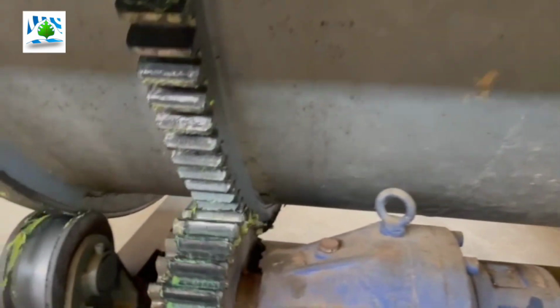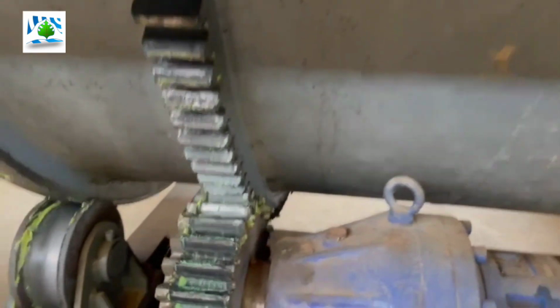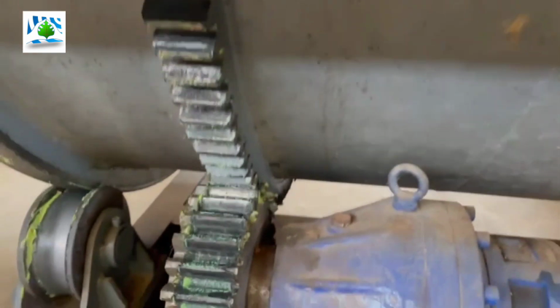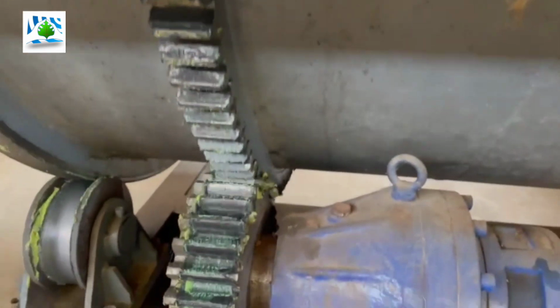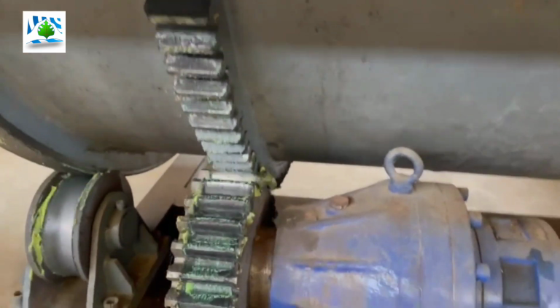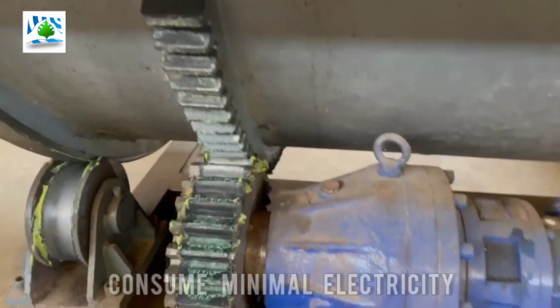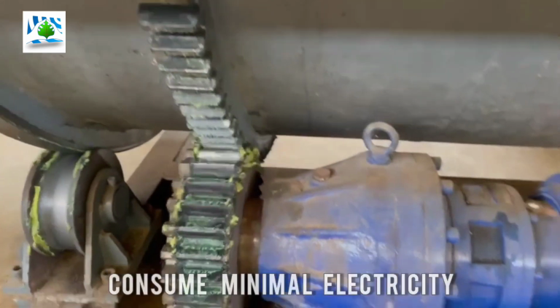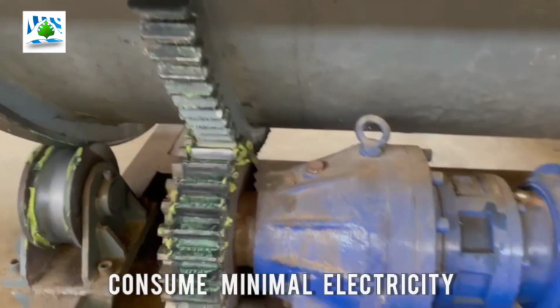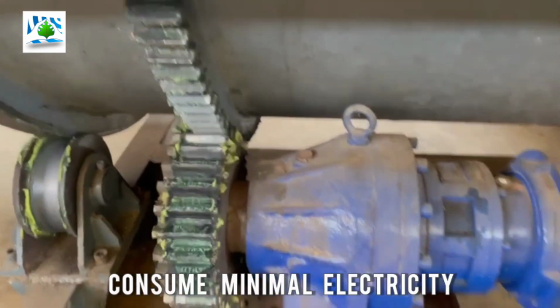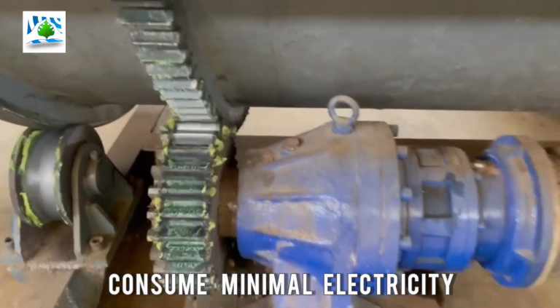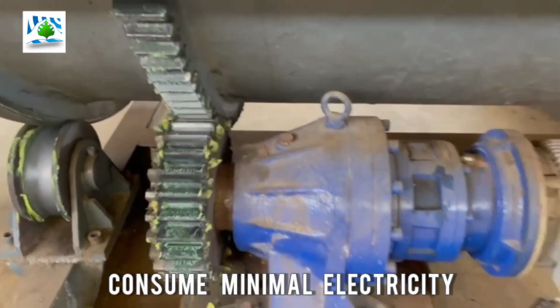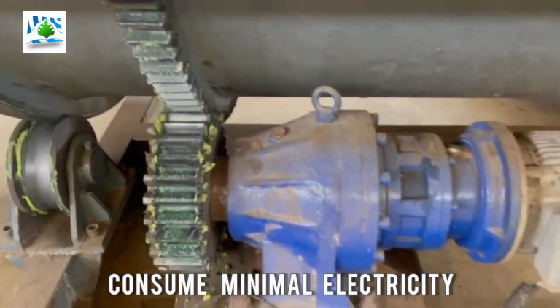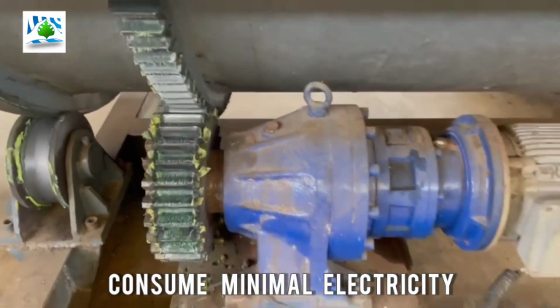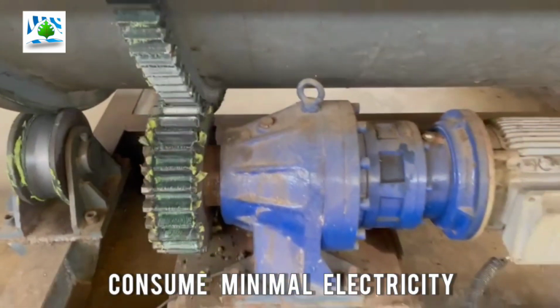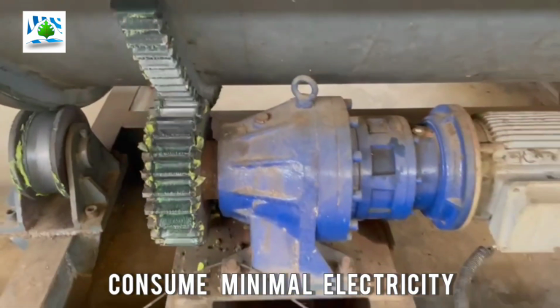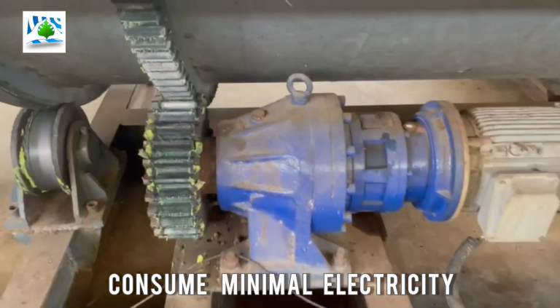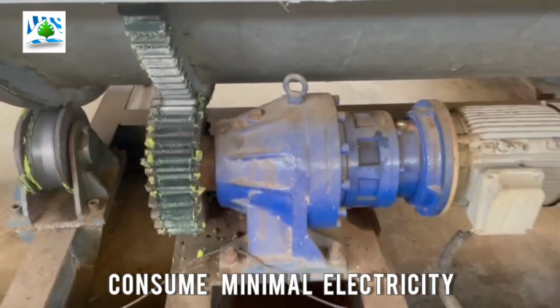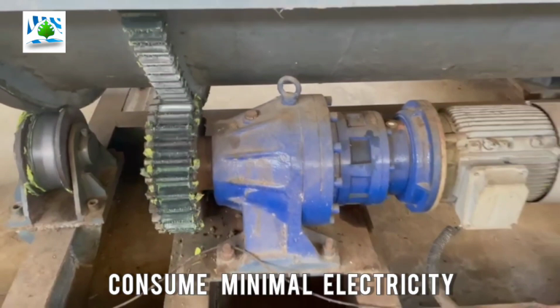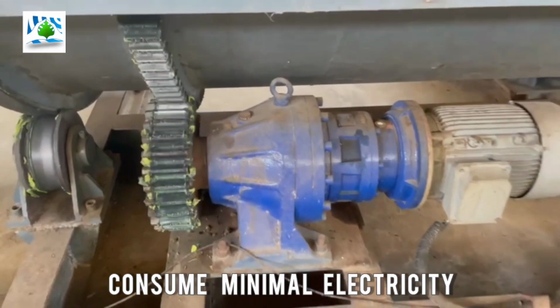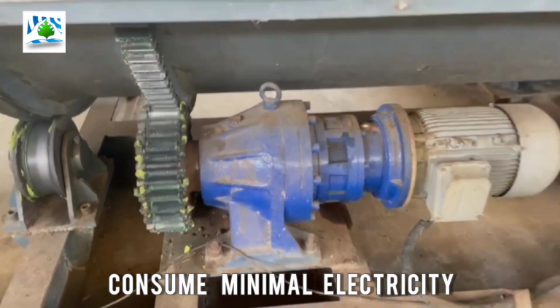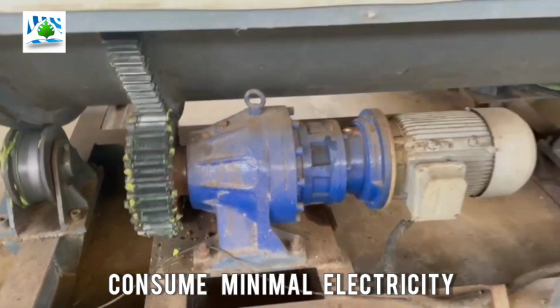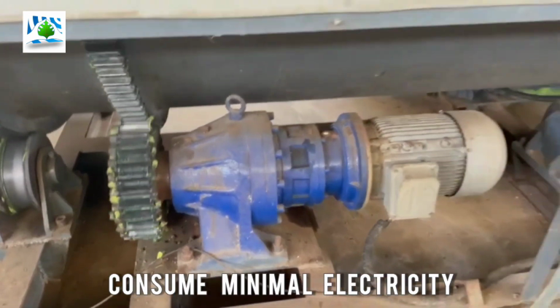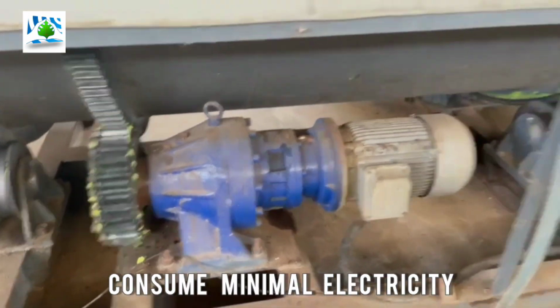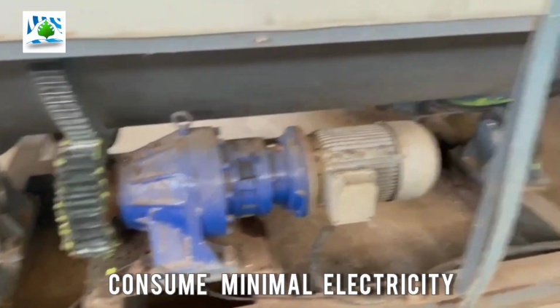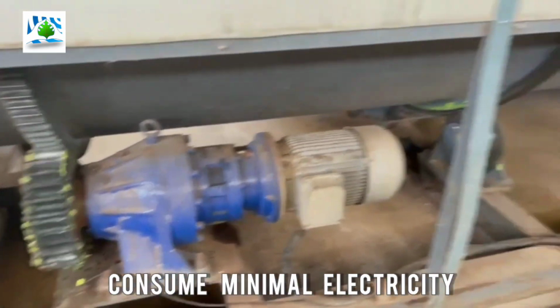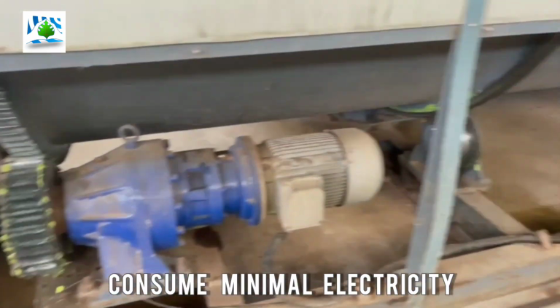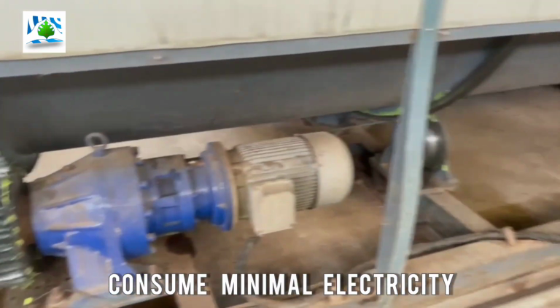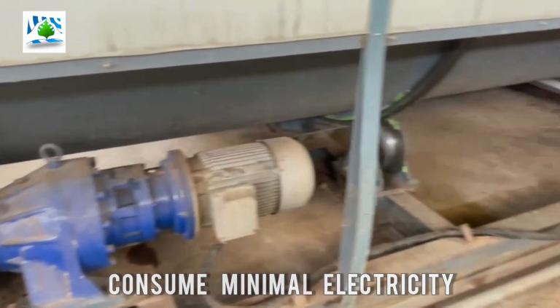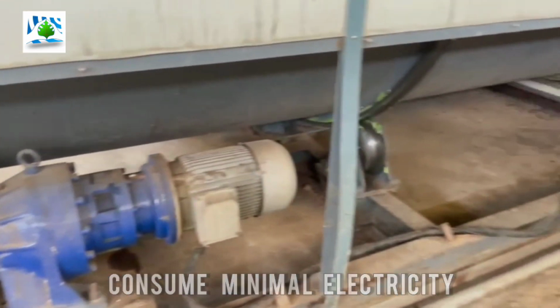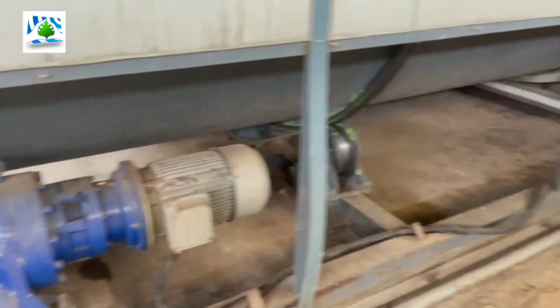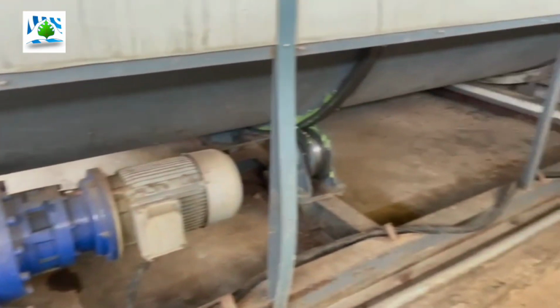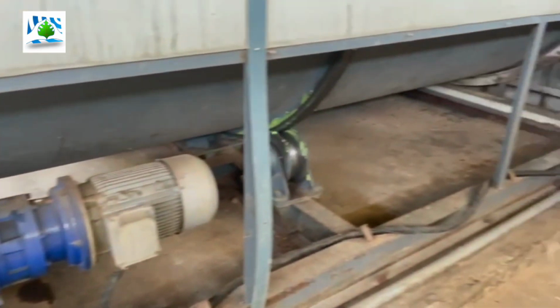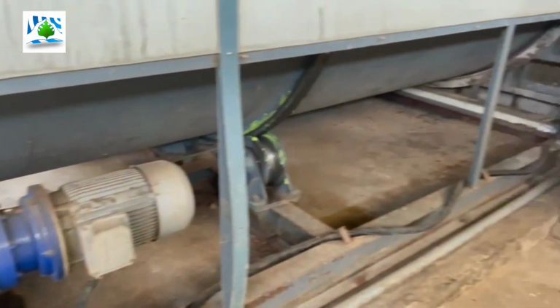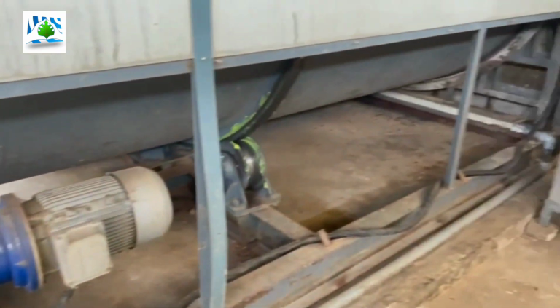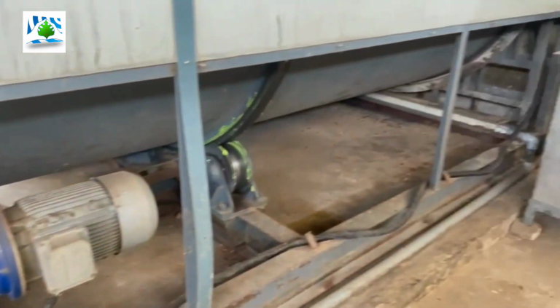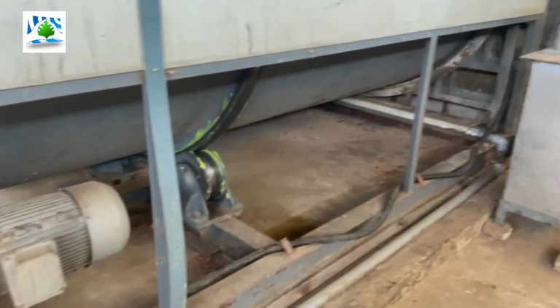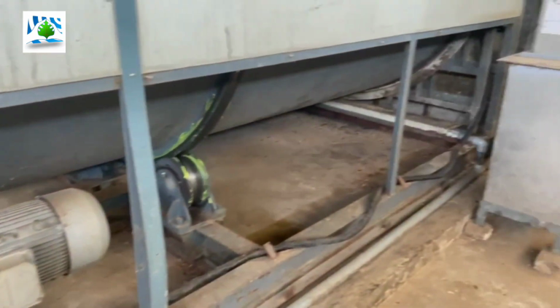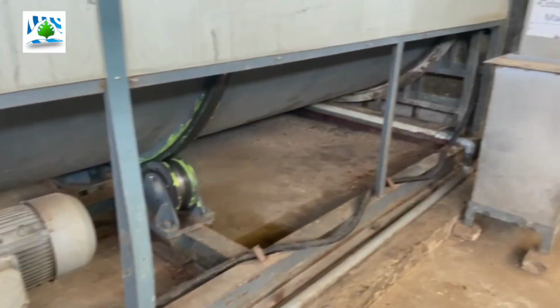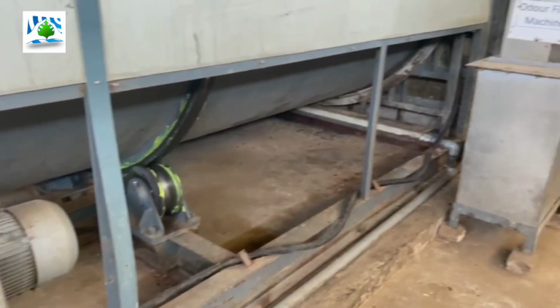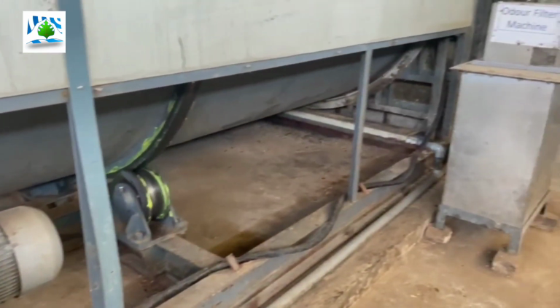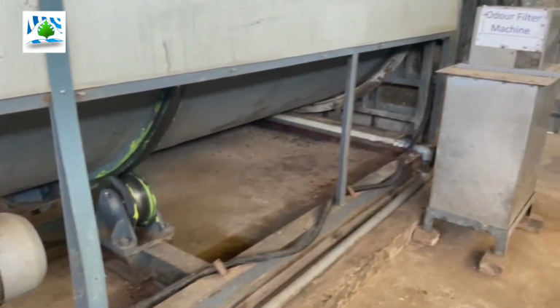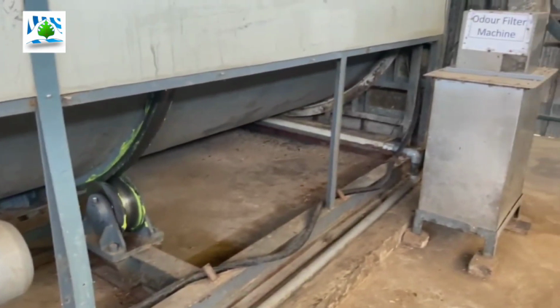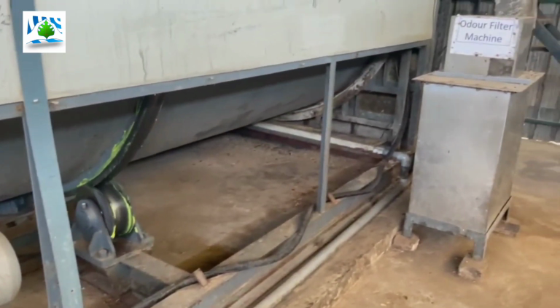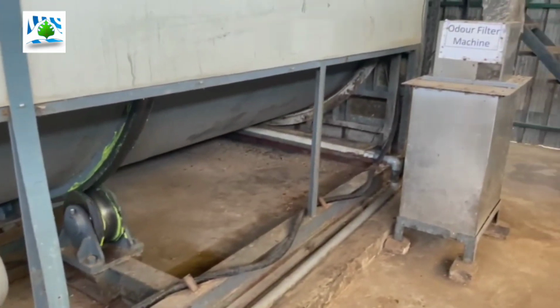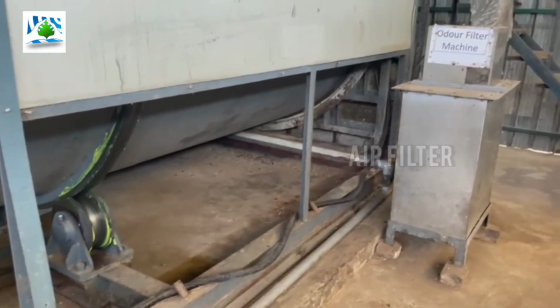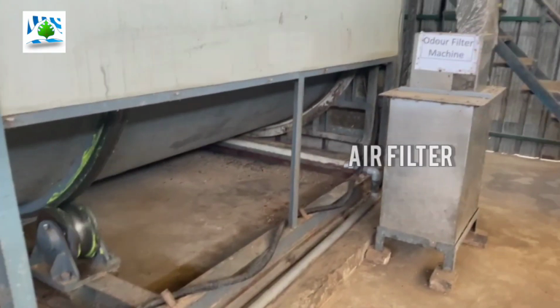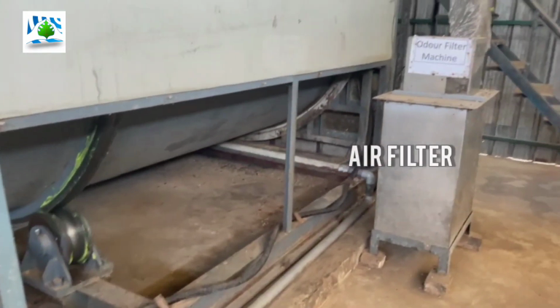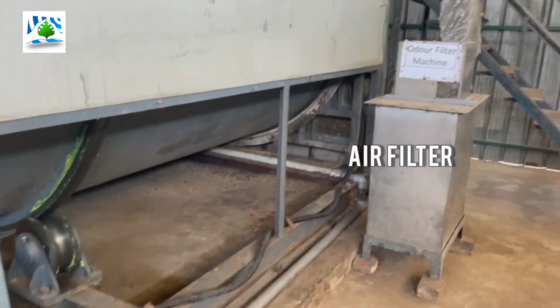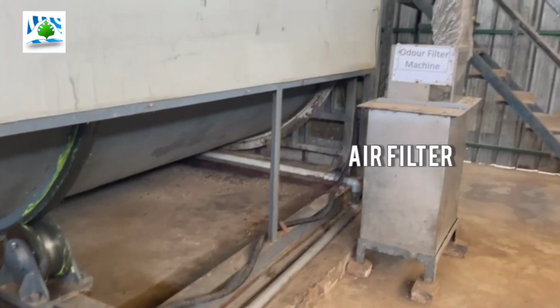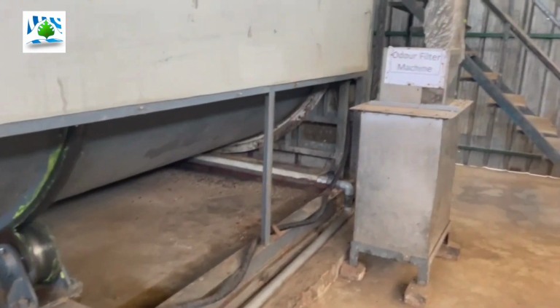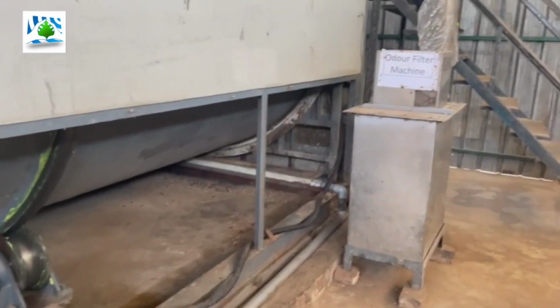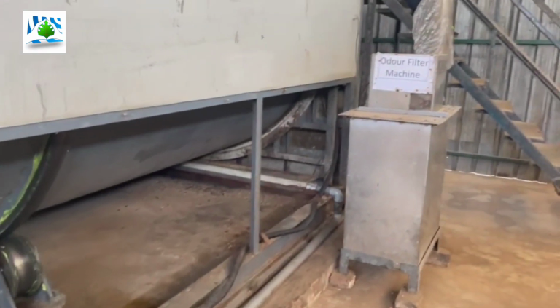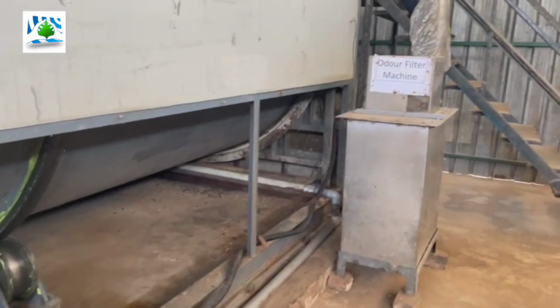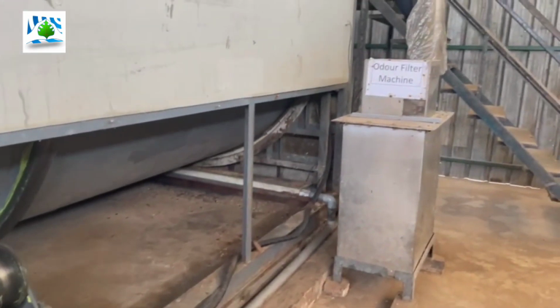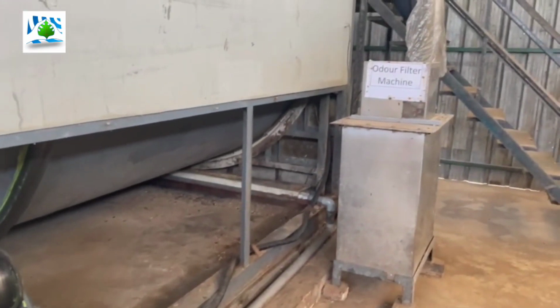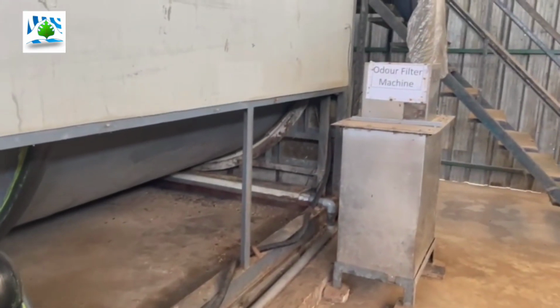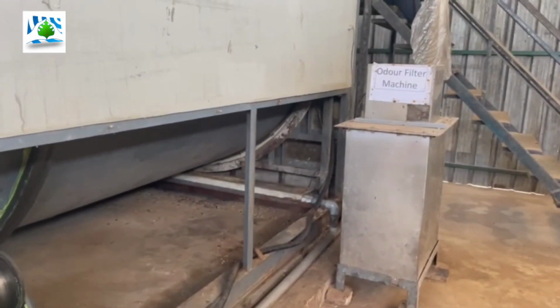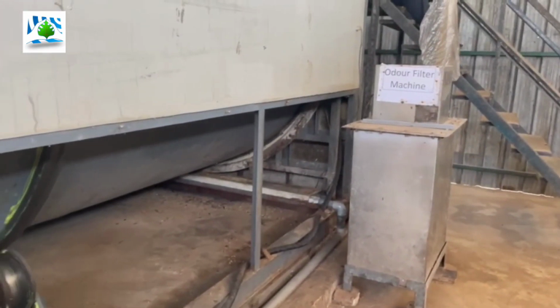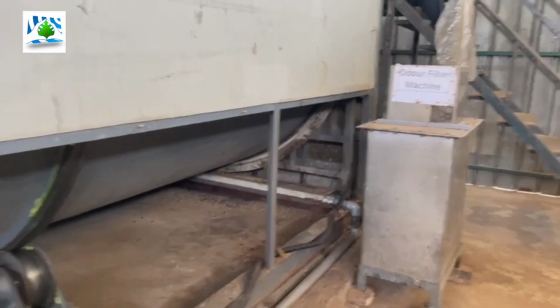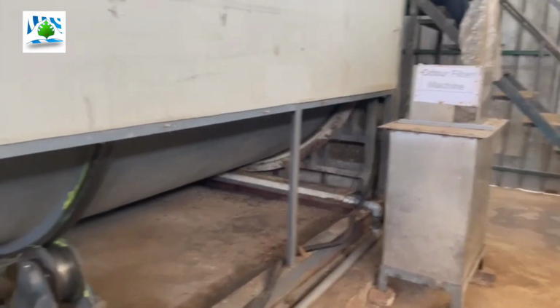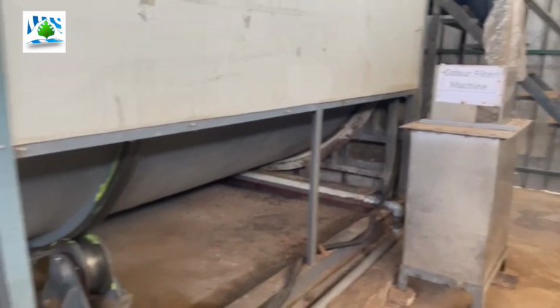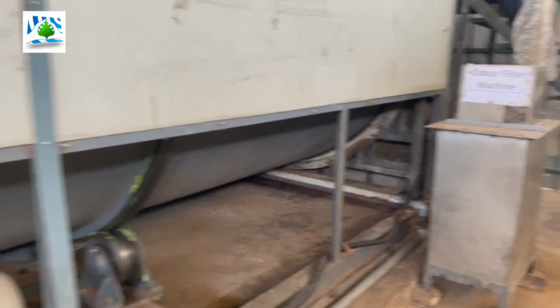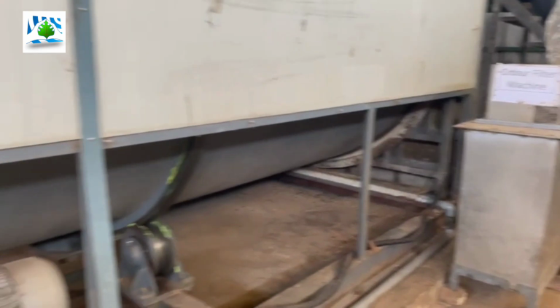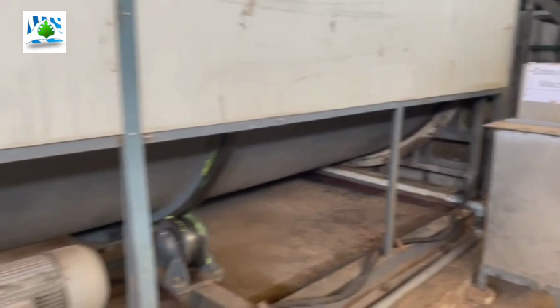It consumes very minimal electricity. An air filter is also included in this composter.